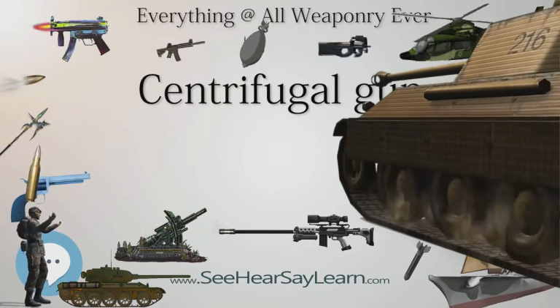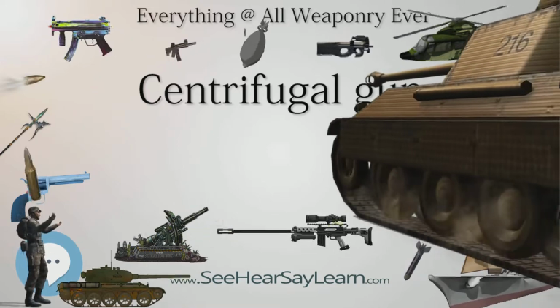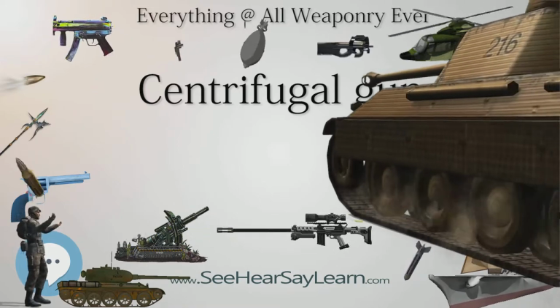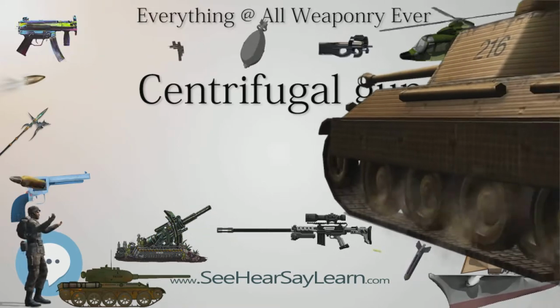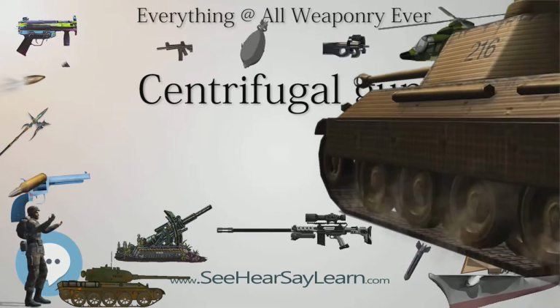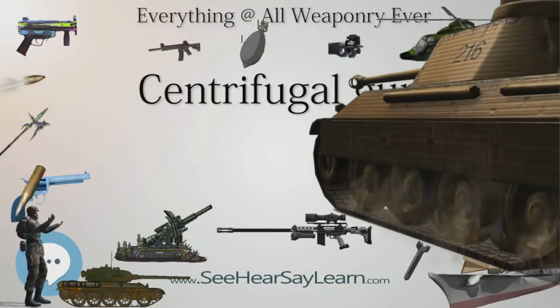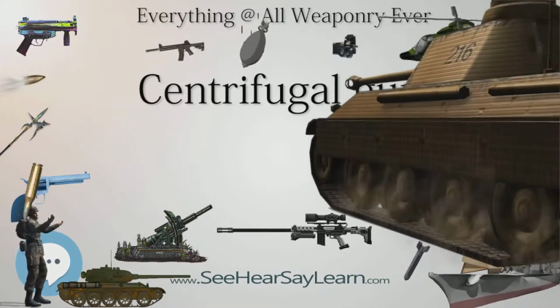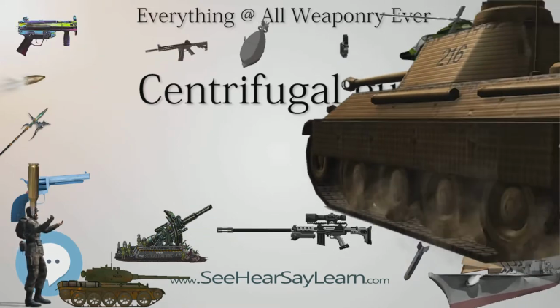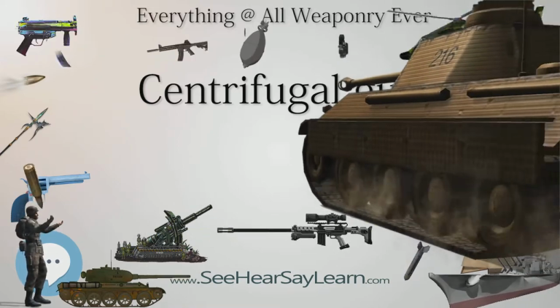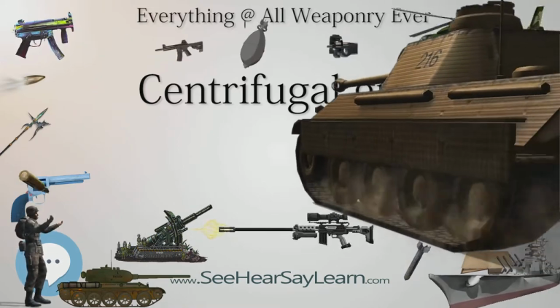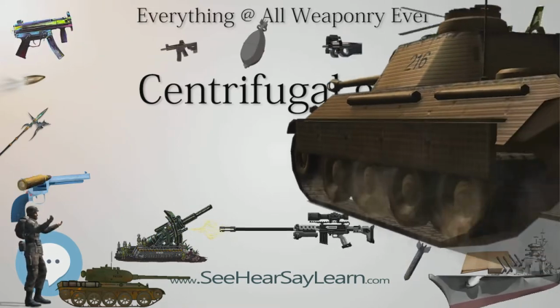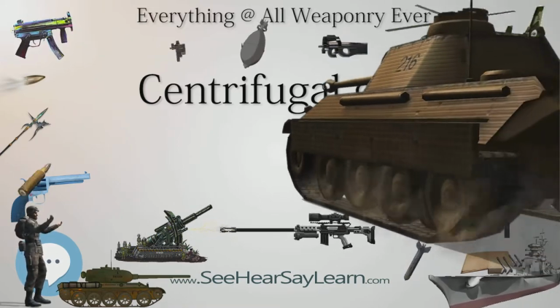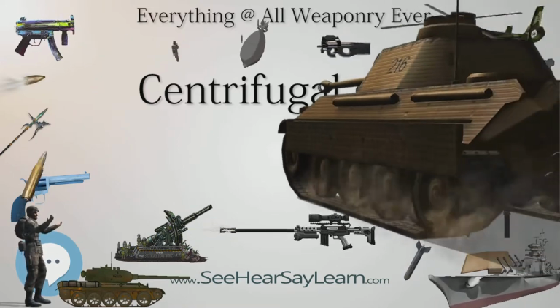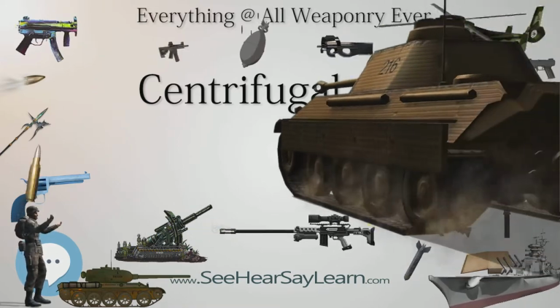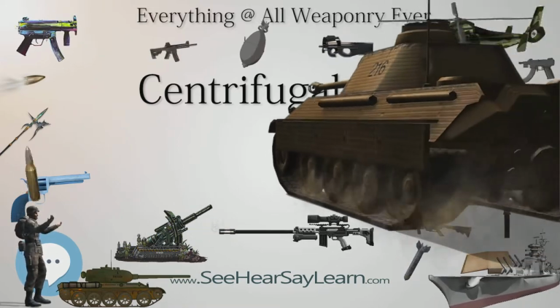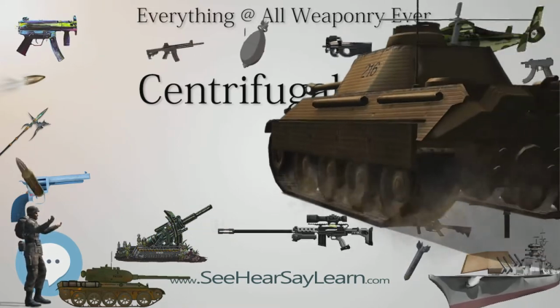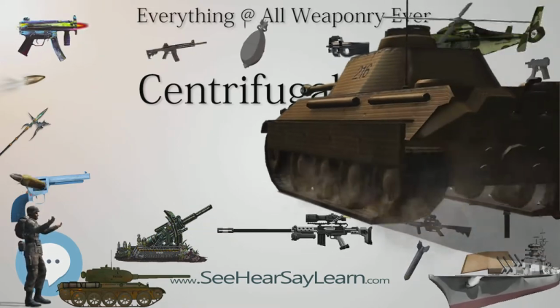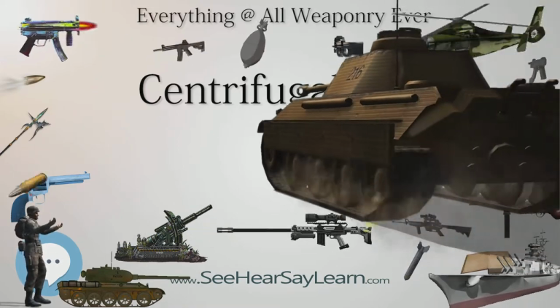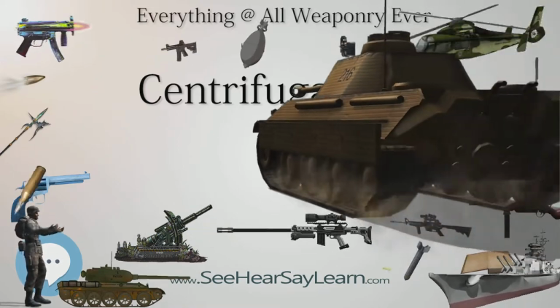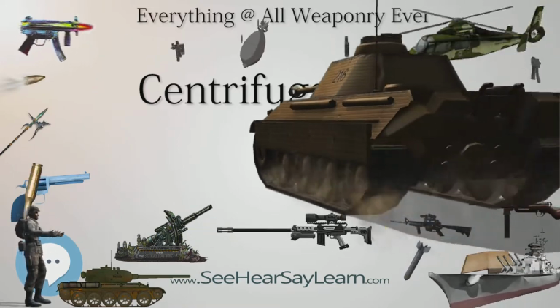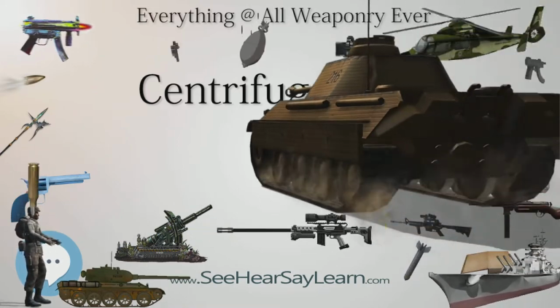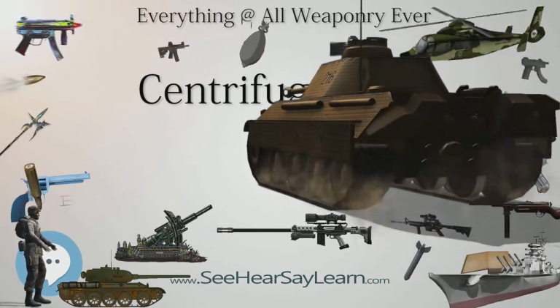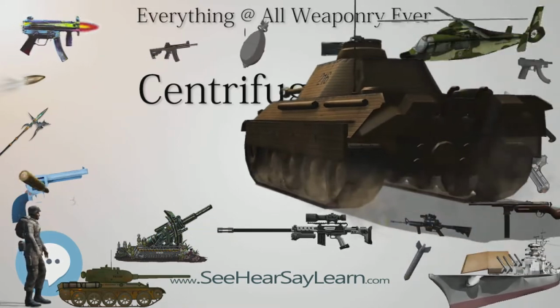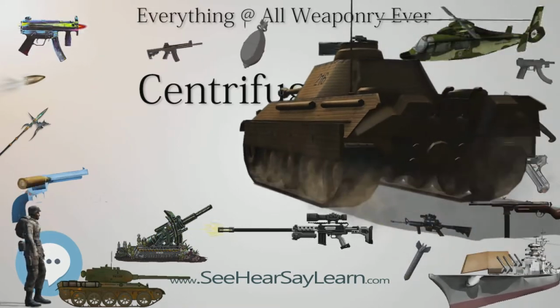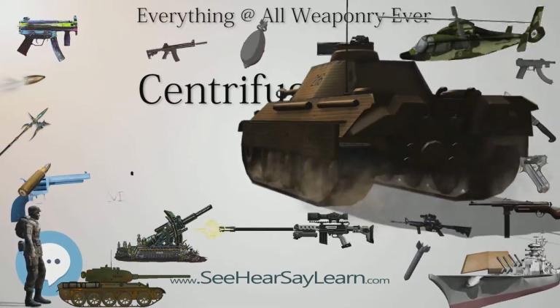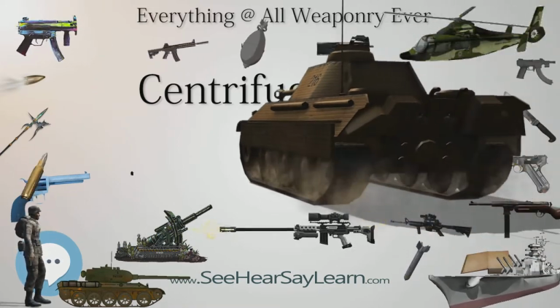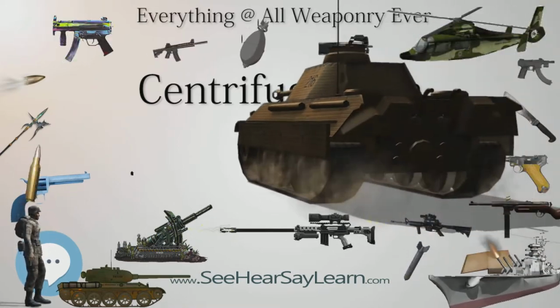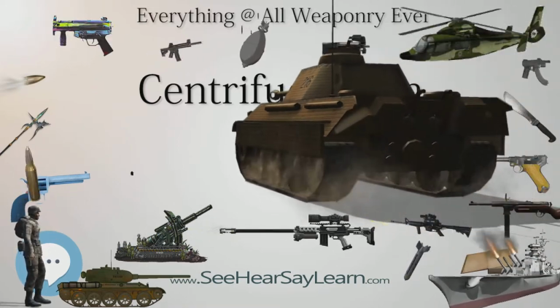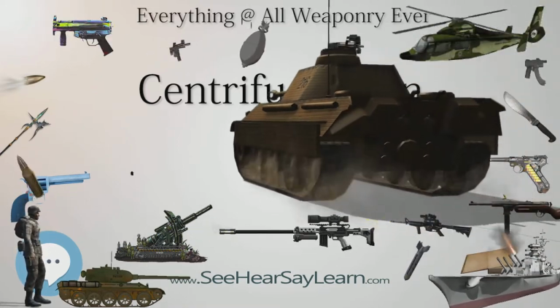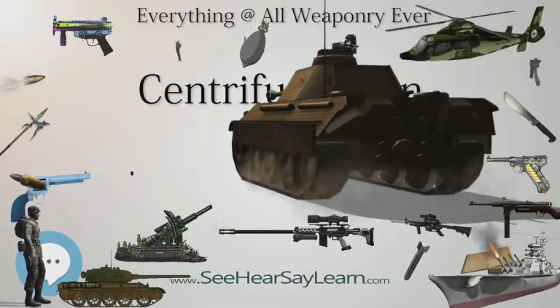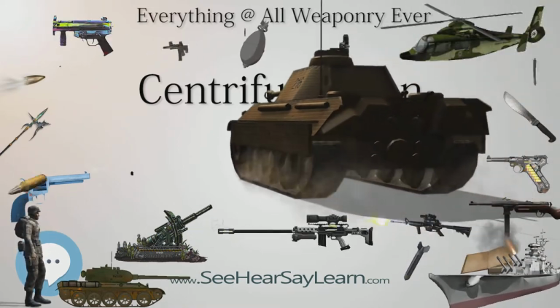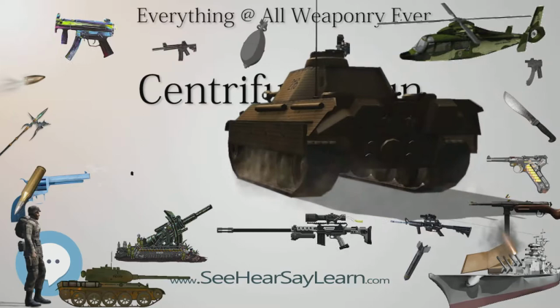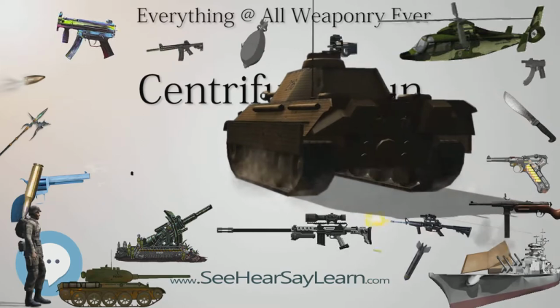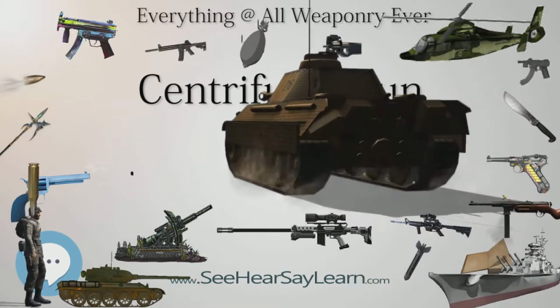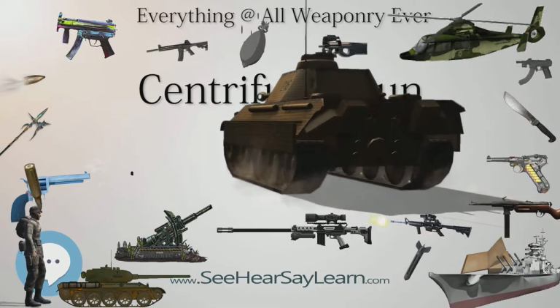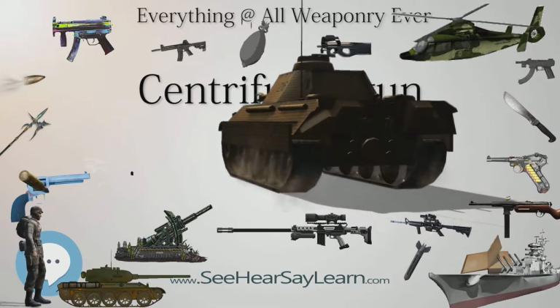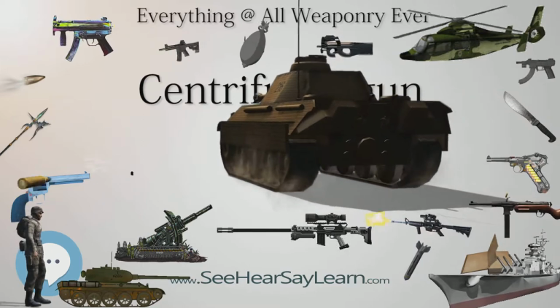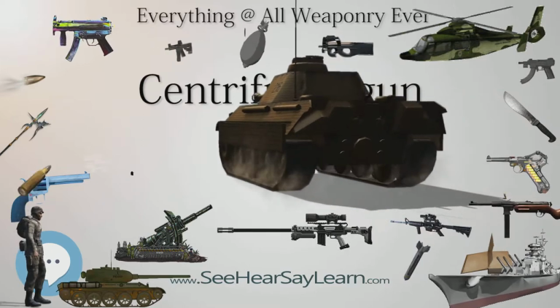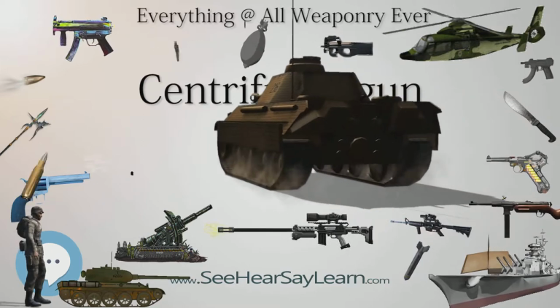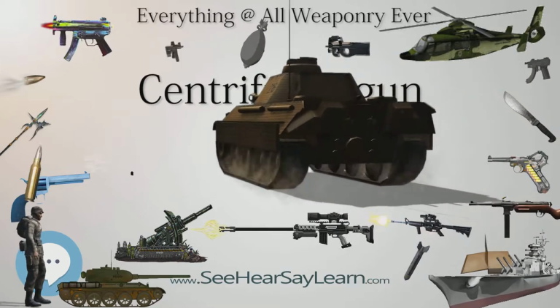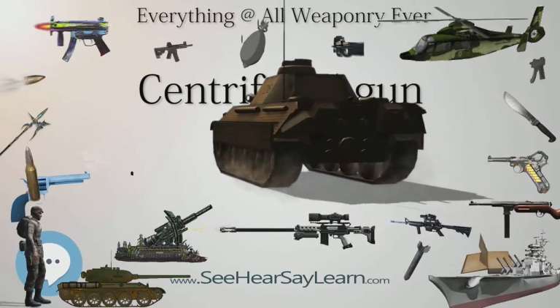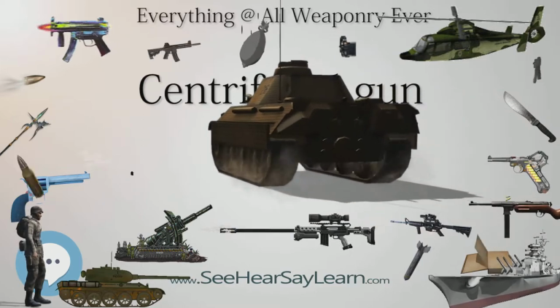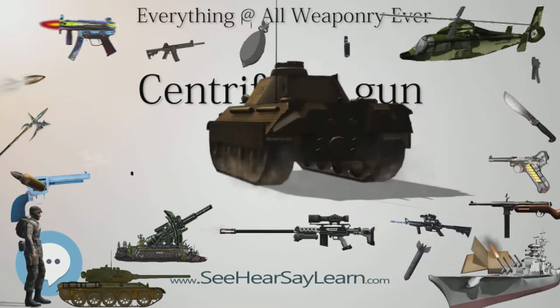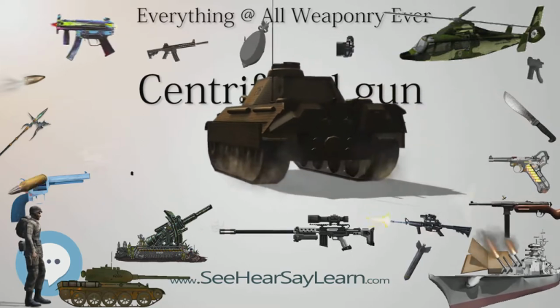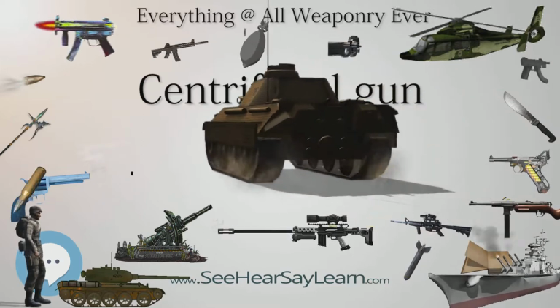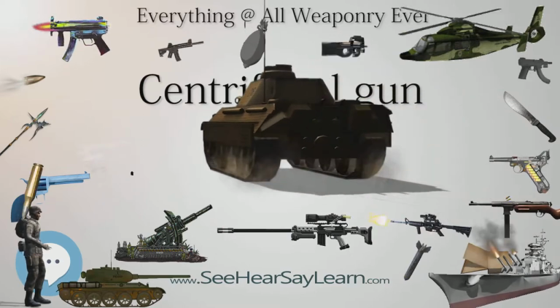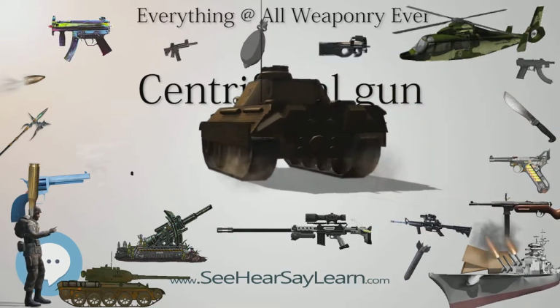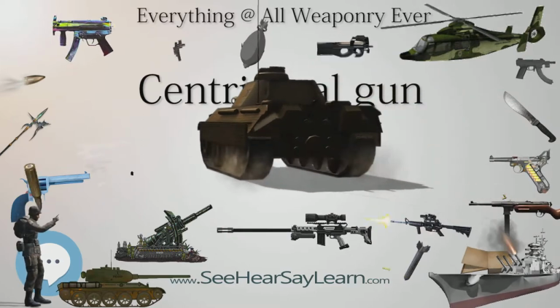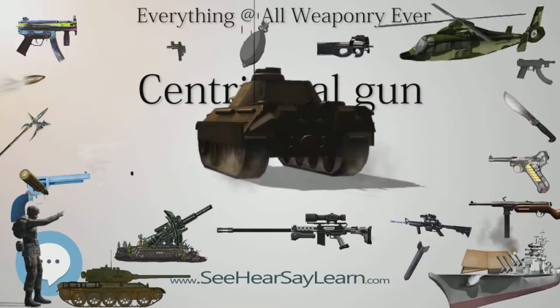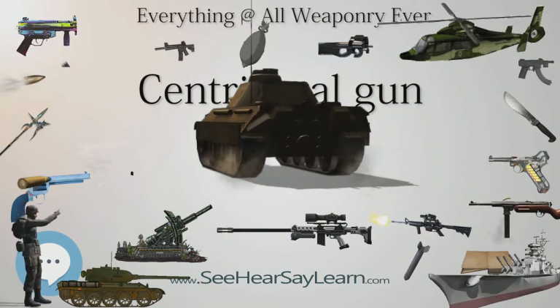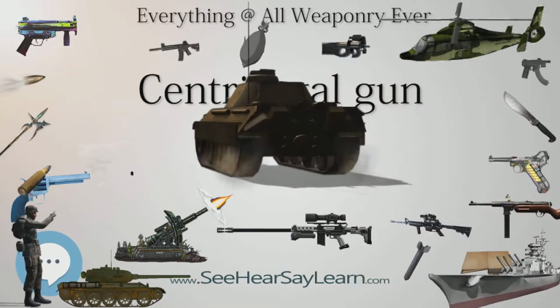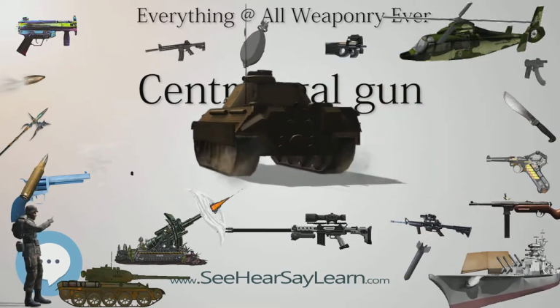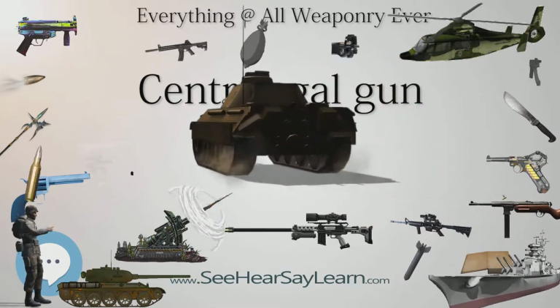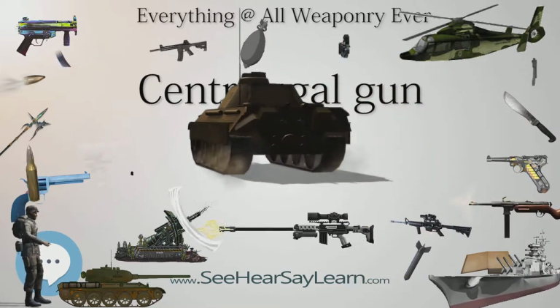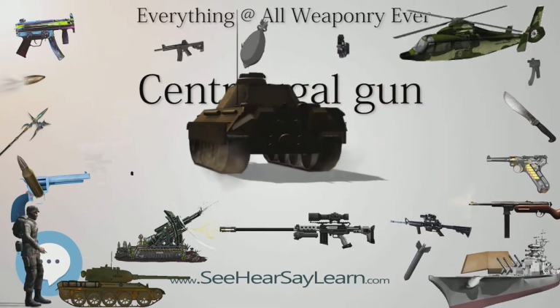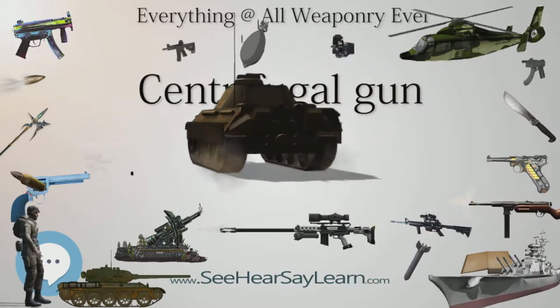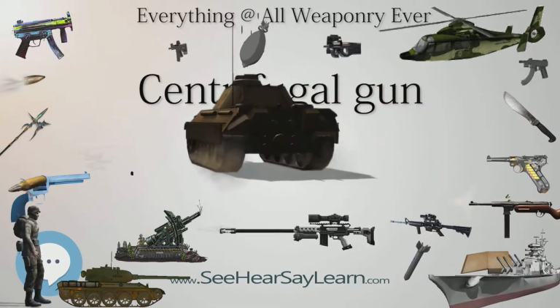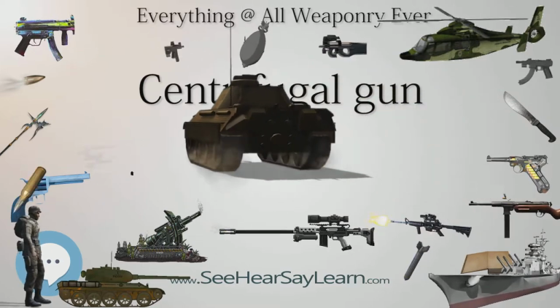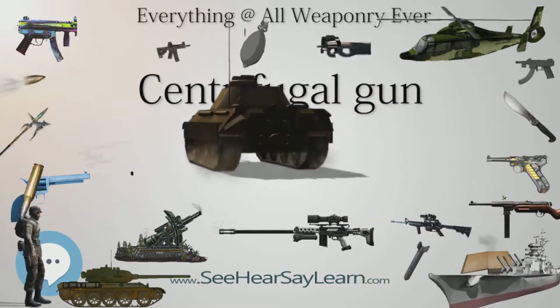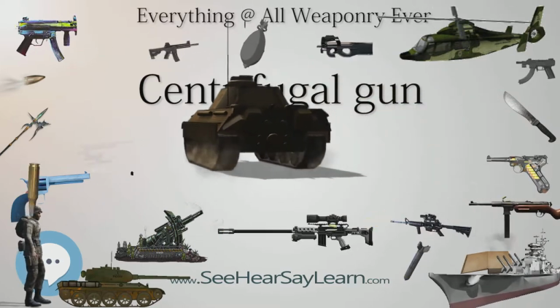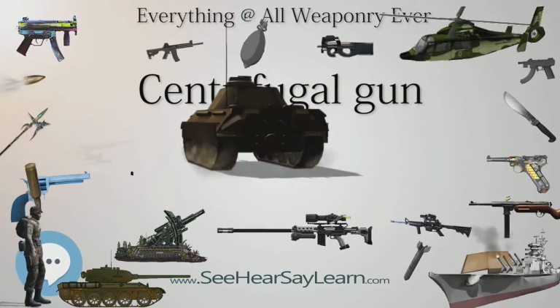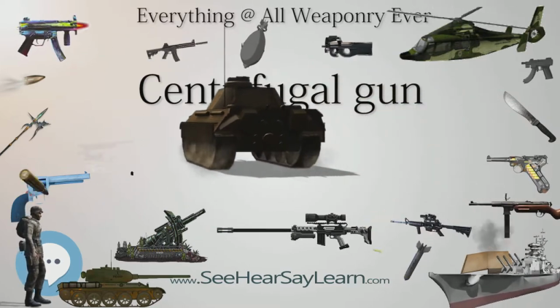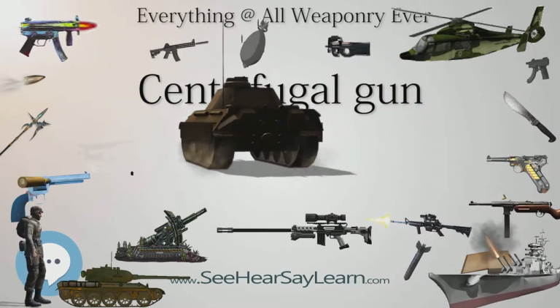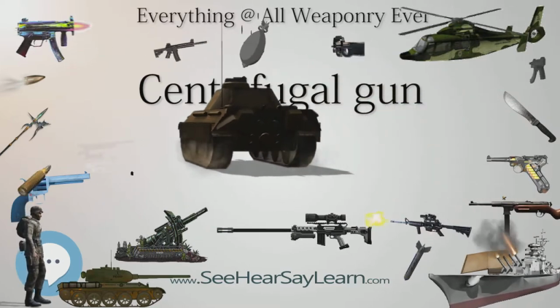Despite repeated tests, including one in the presence of Abraham Lincoln, McCarty's gun never saw service.